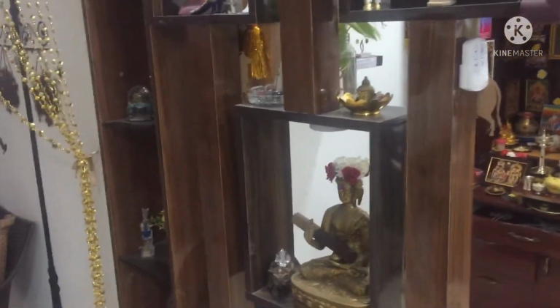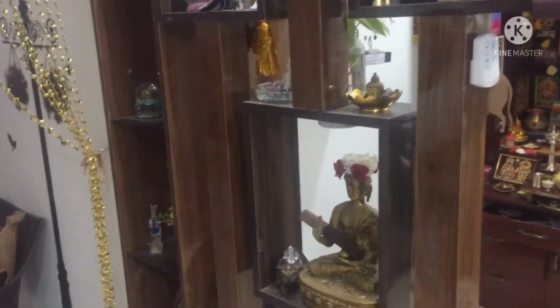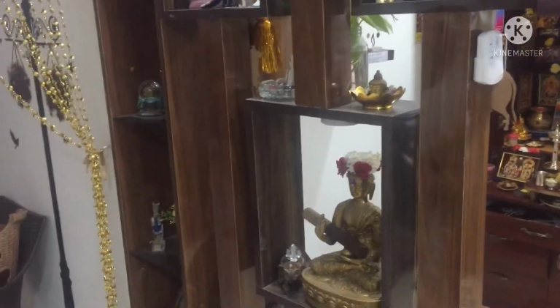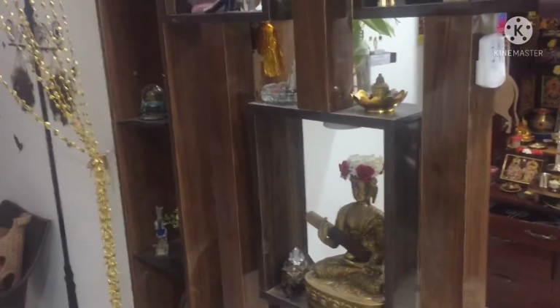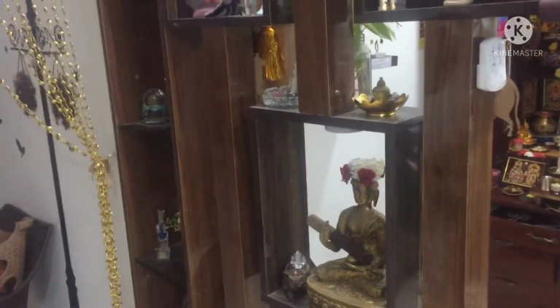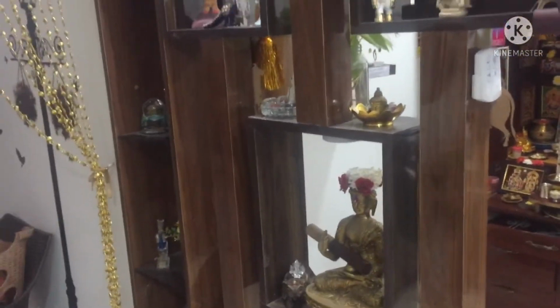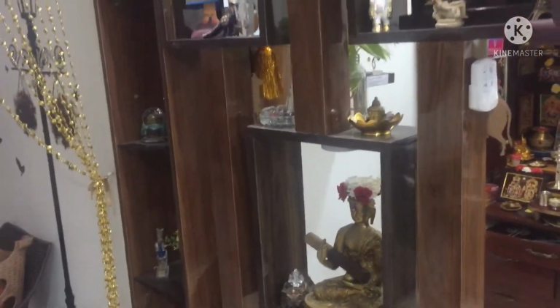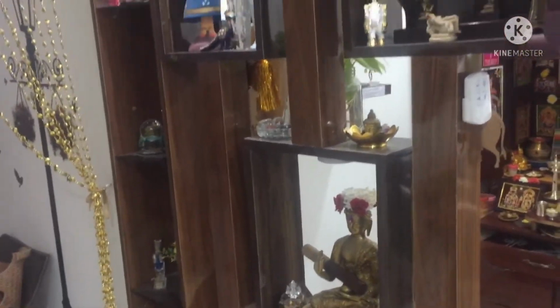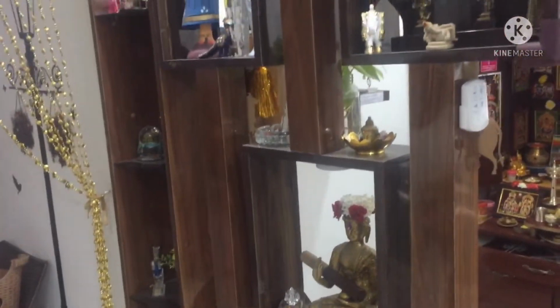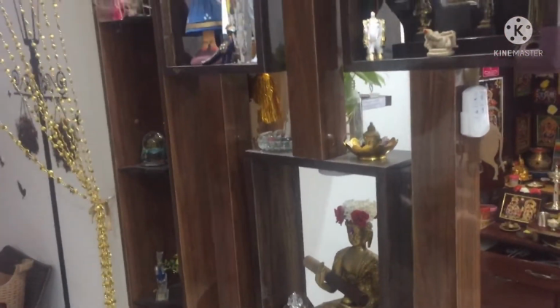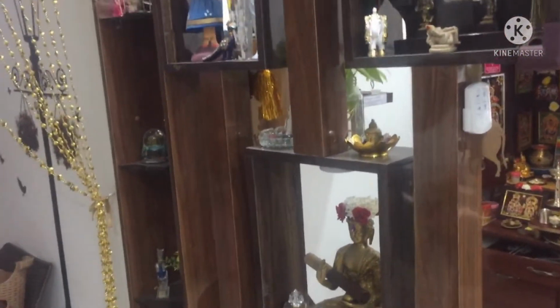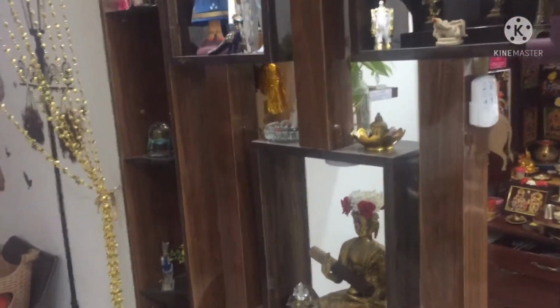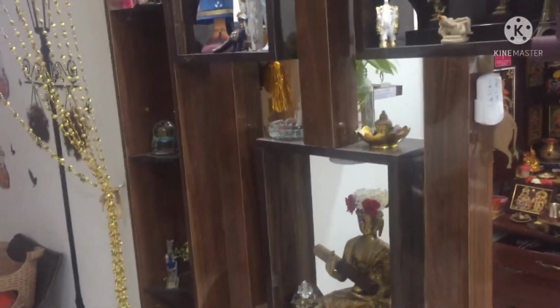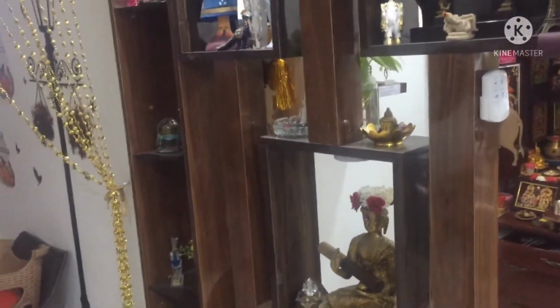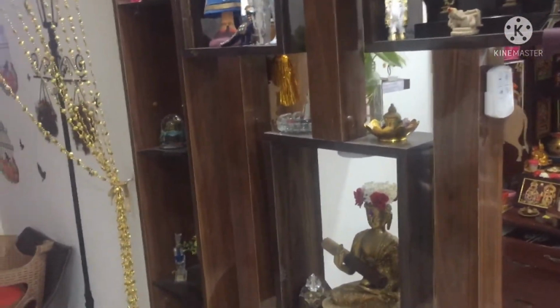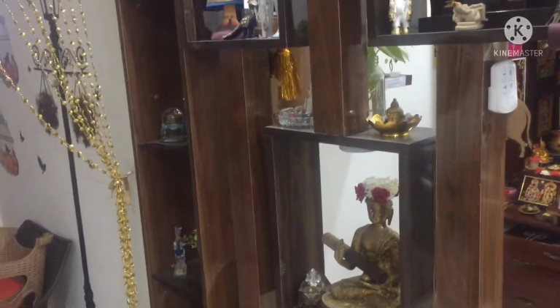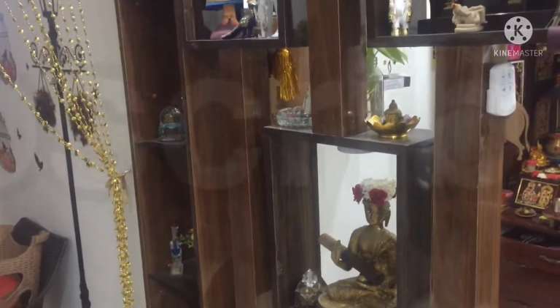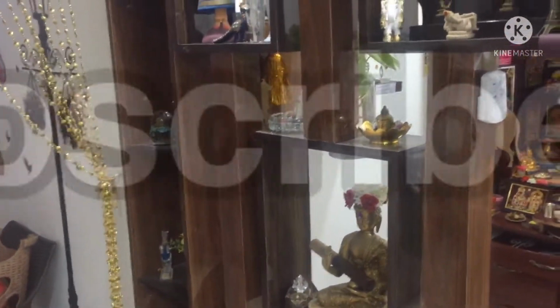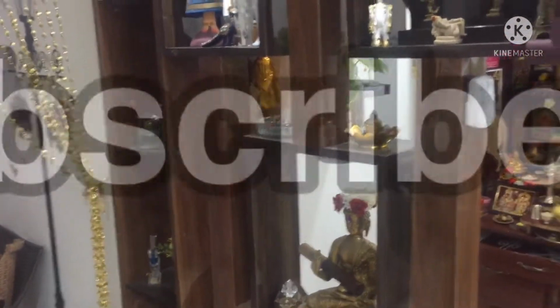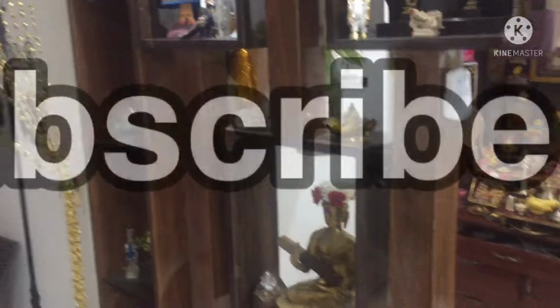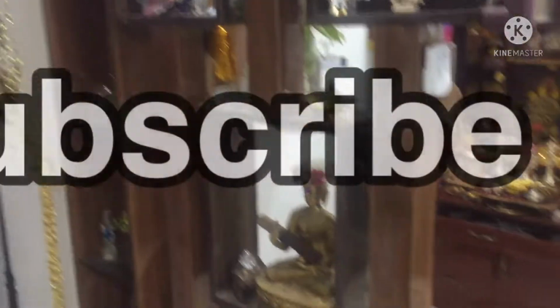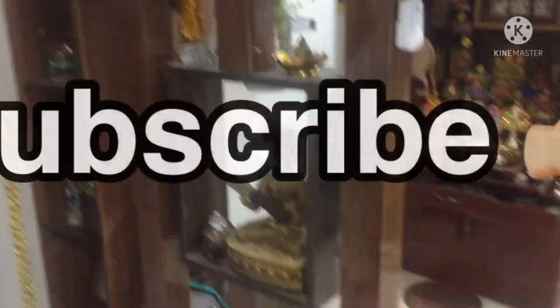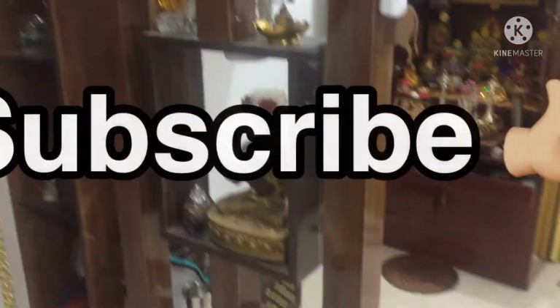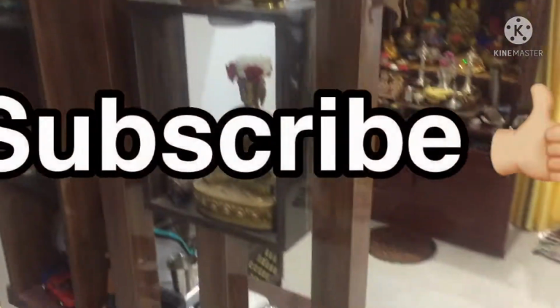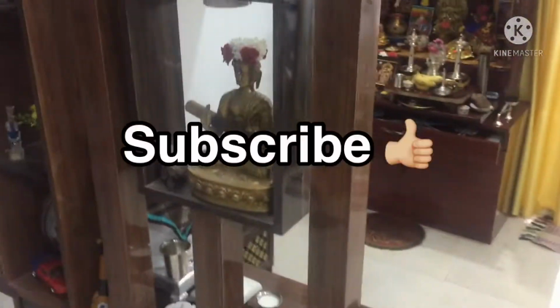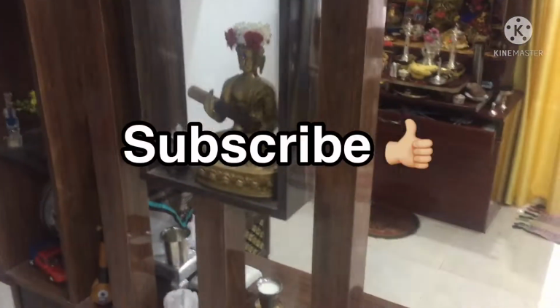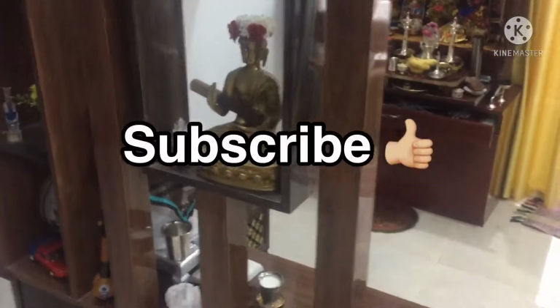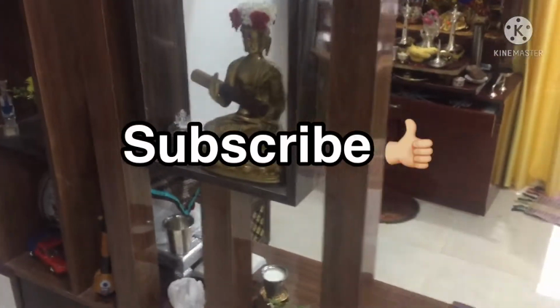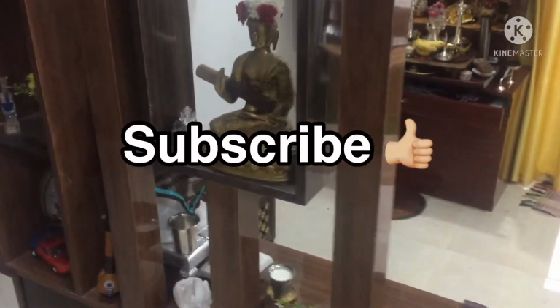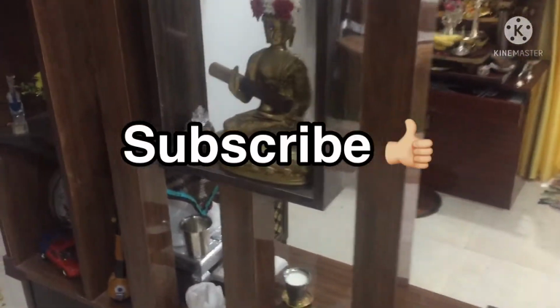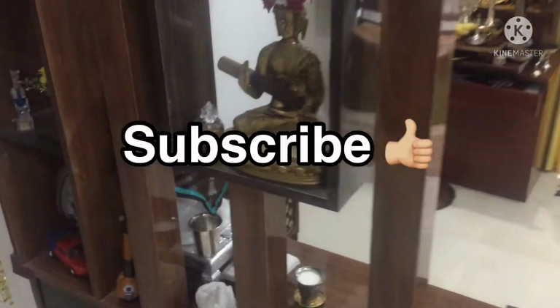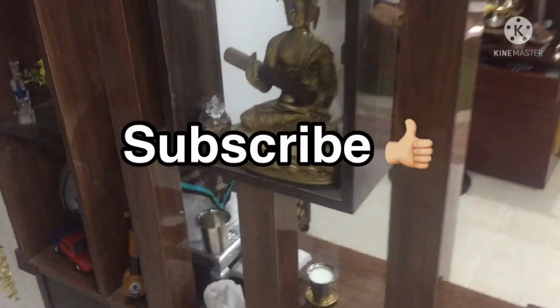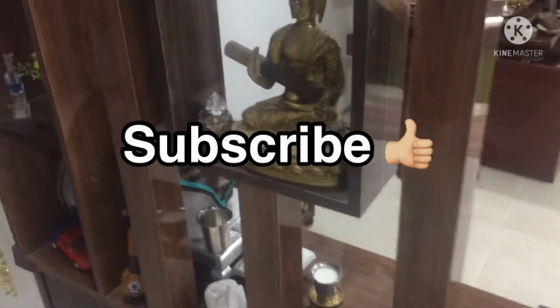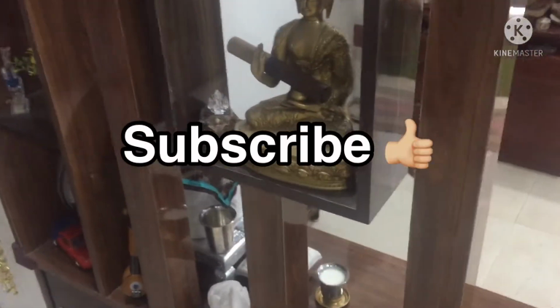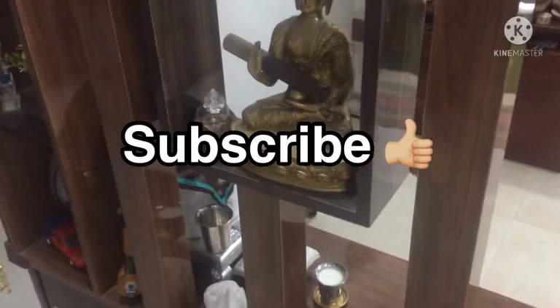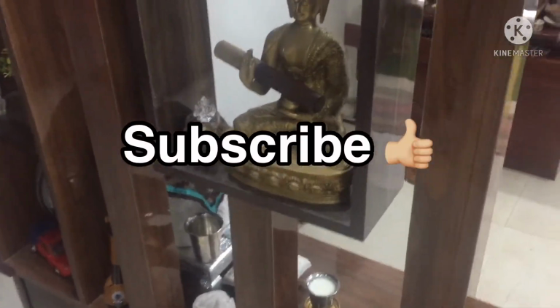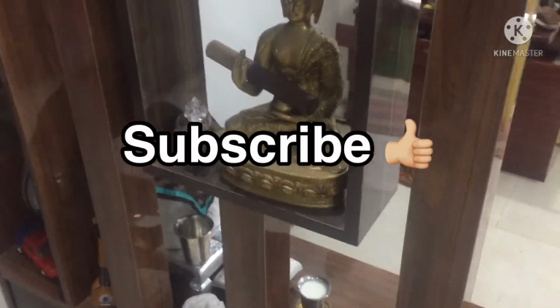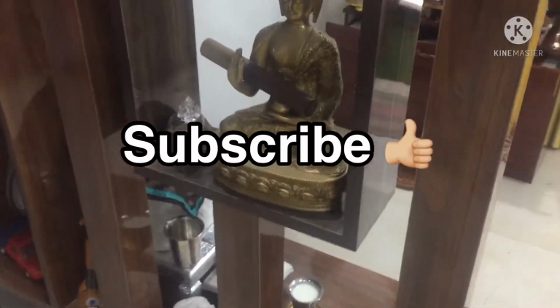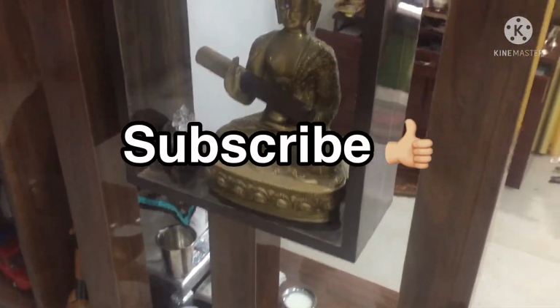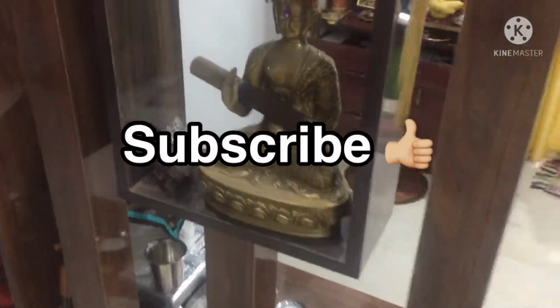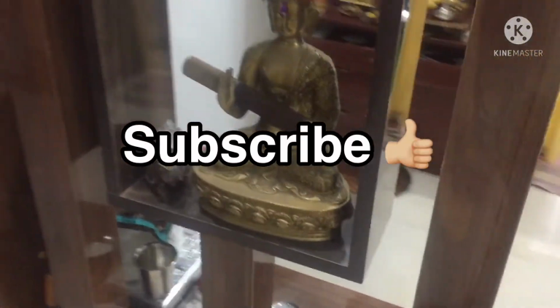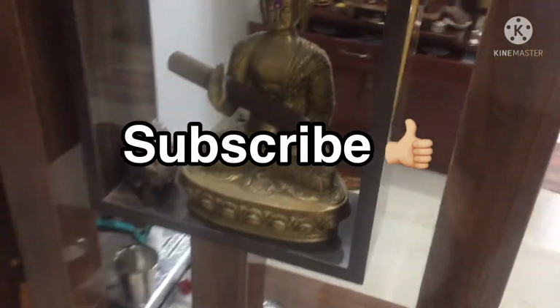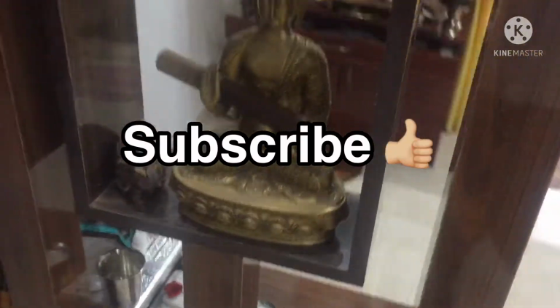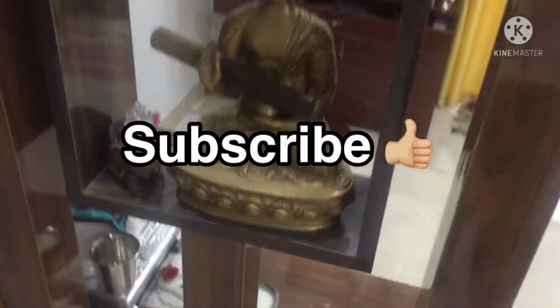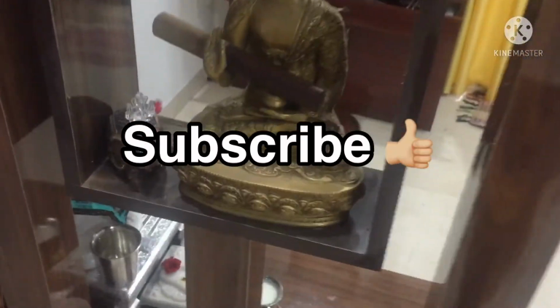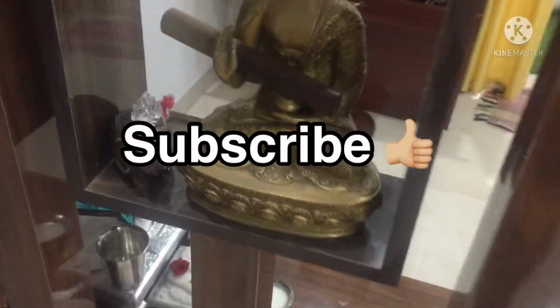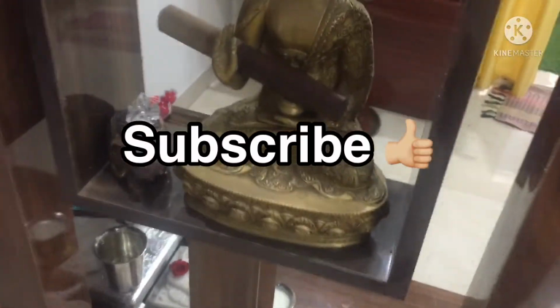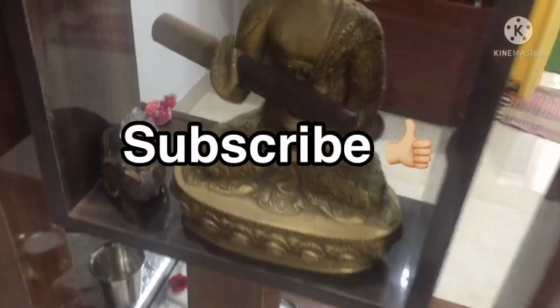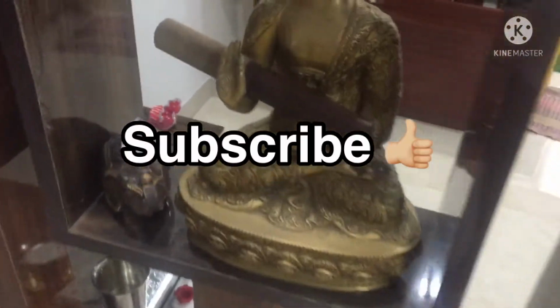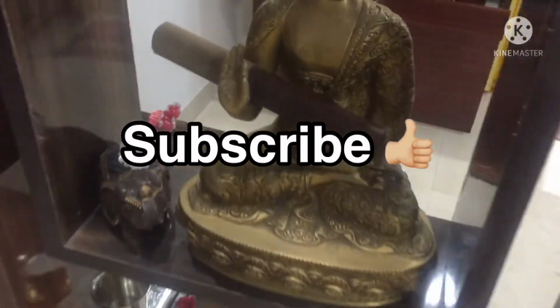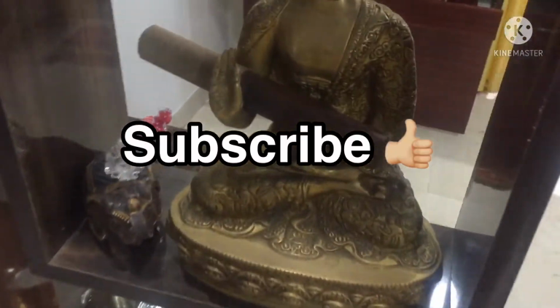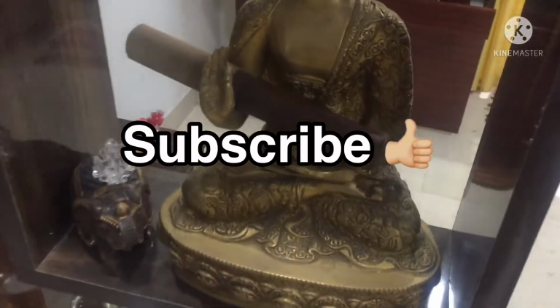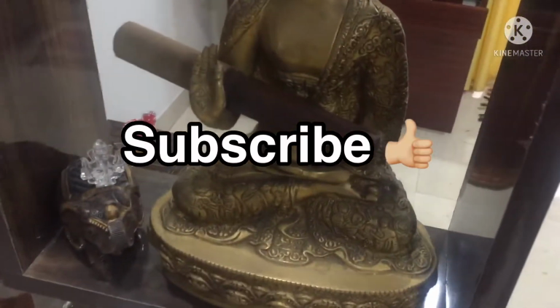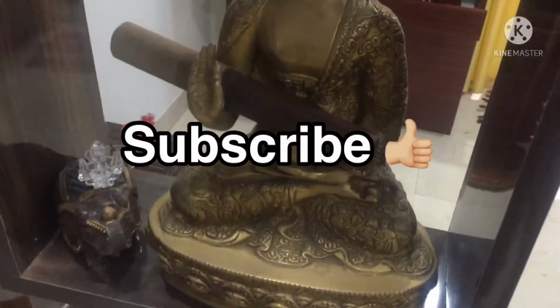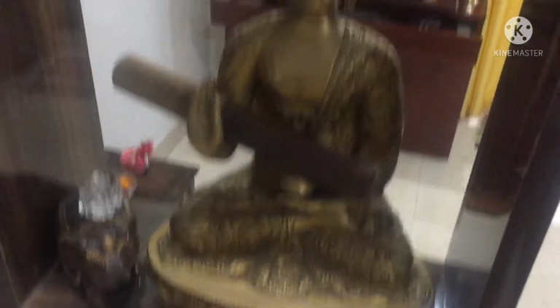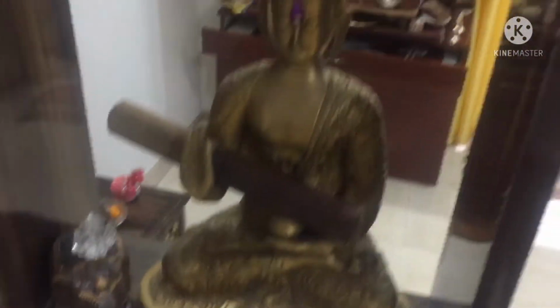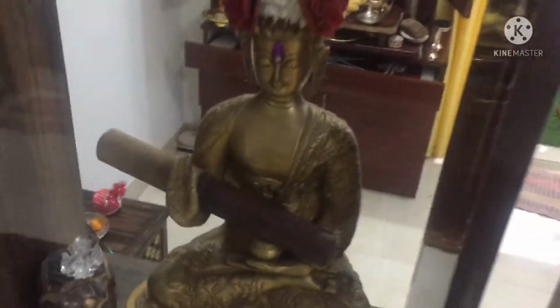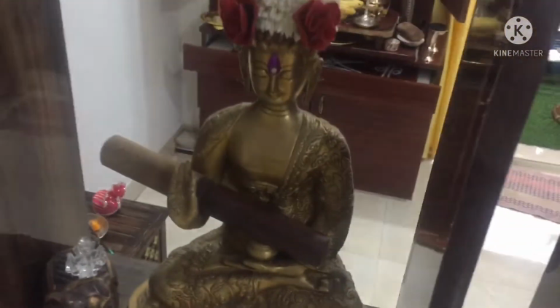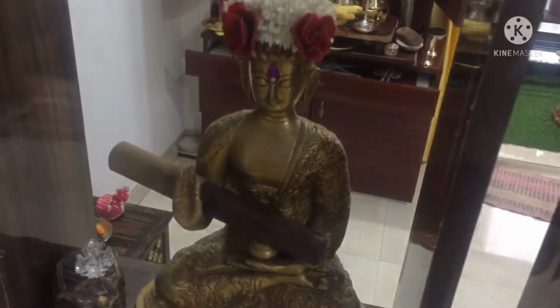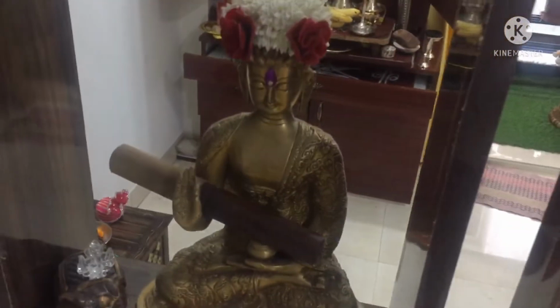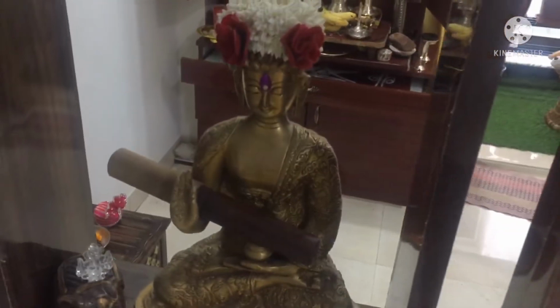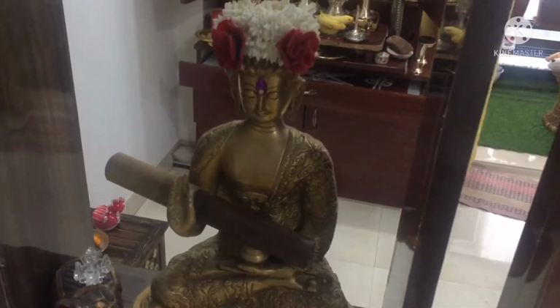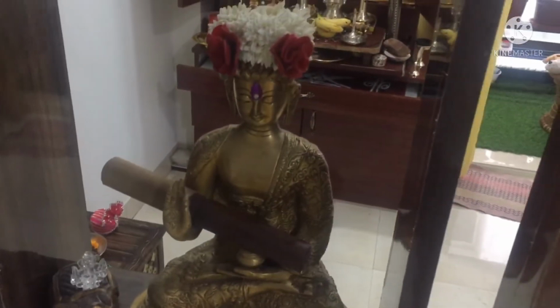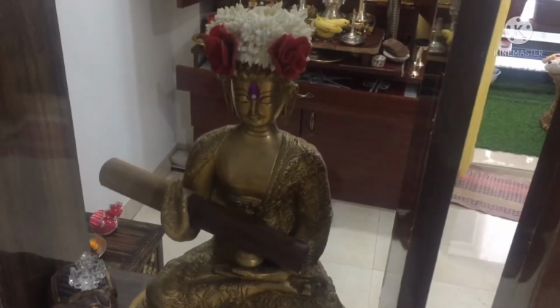Please like, share and comment. If you want to support the channel, subscribe. Thank you.